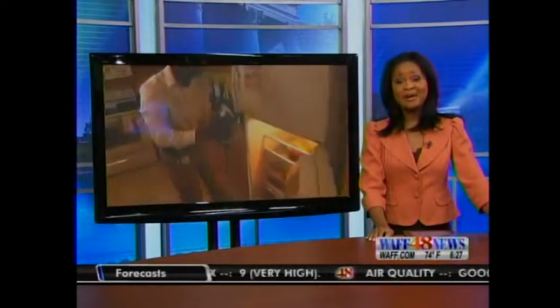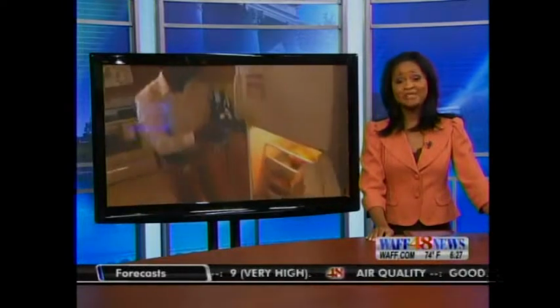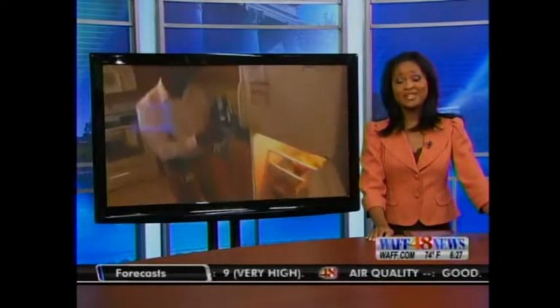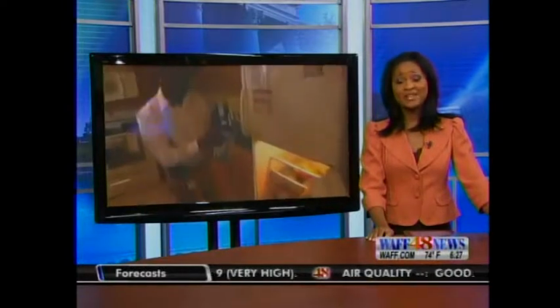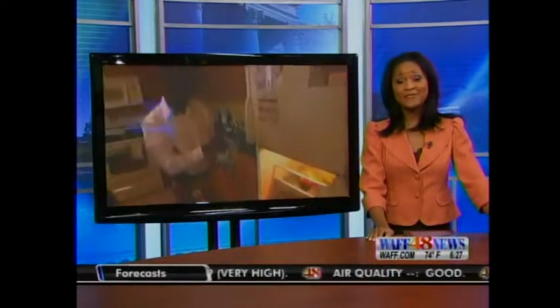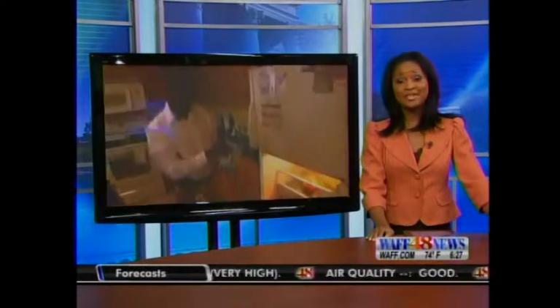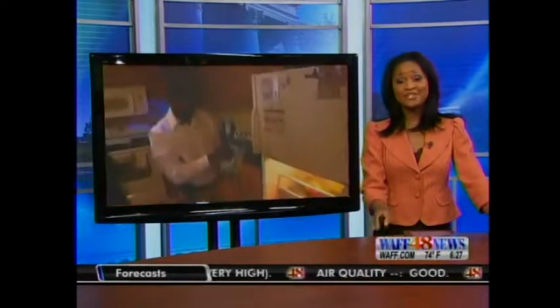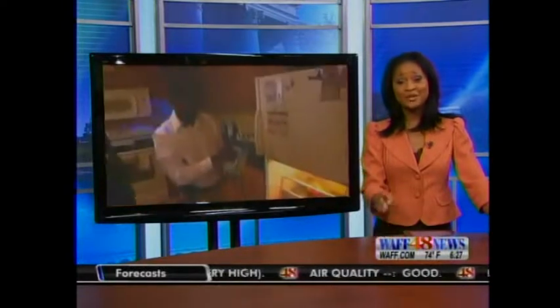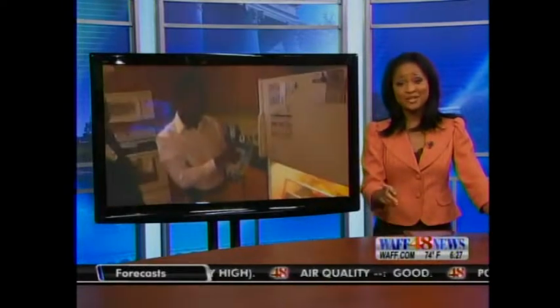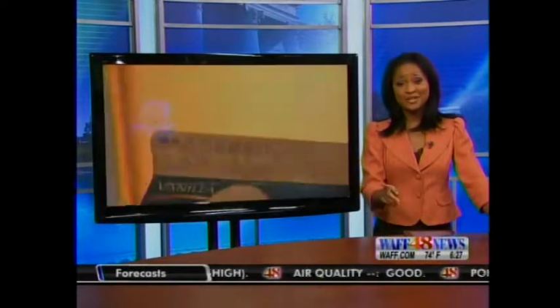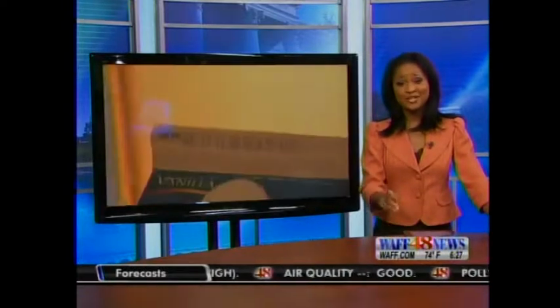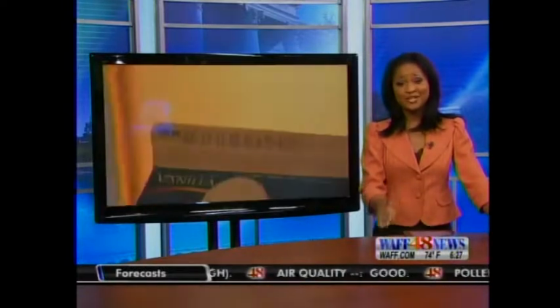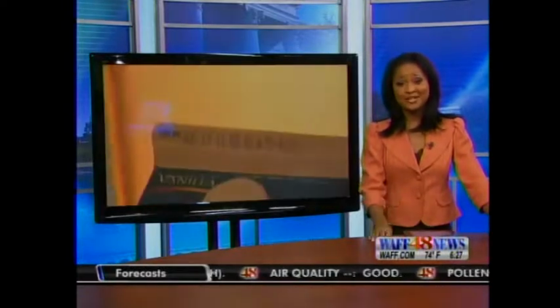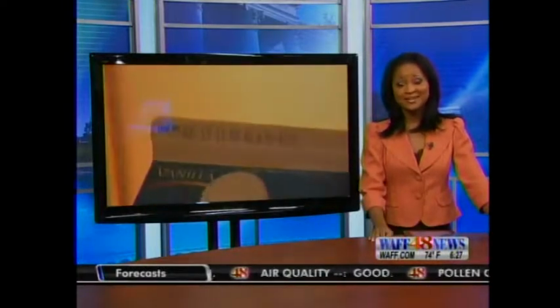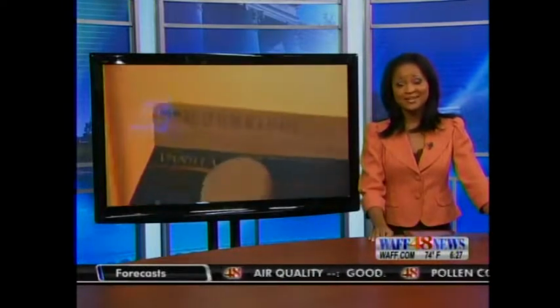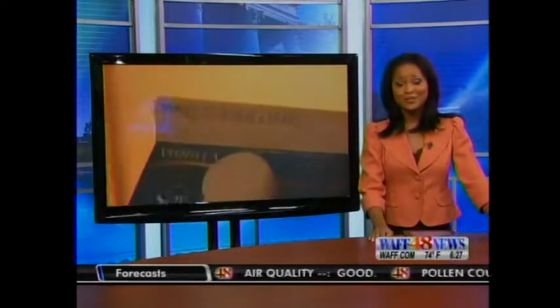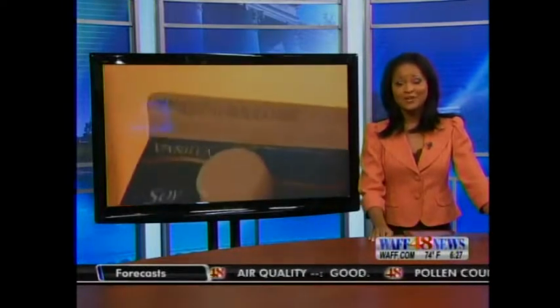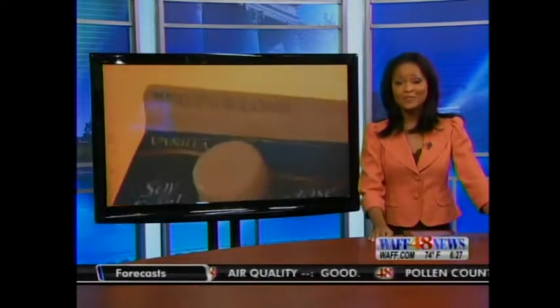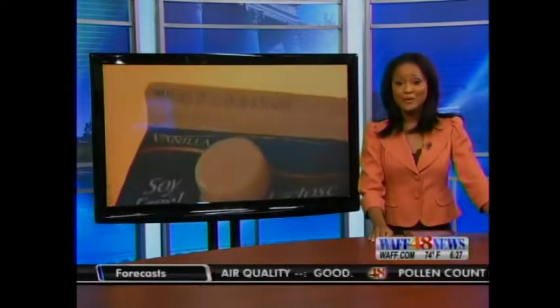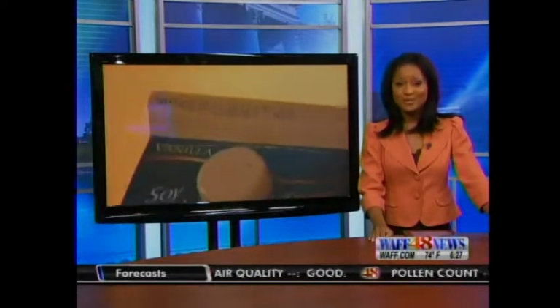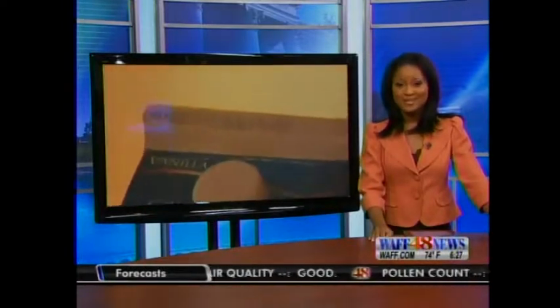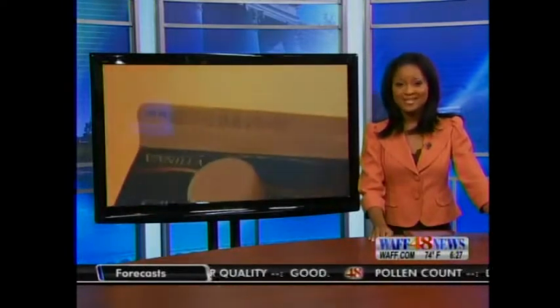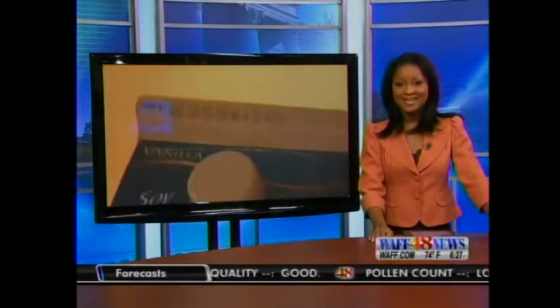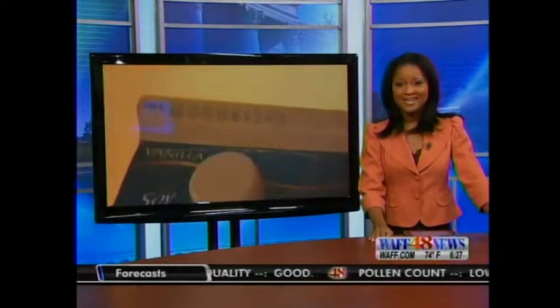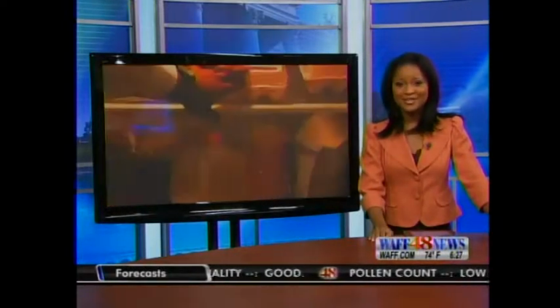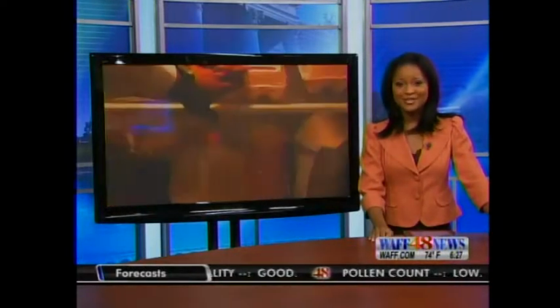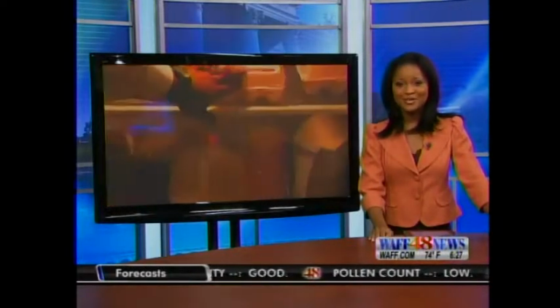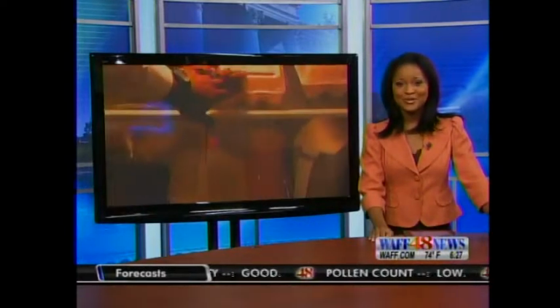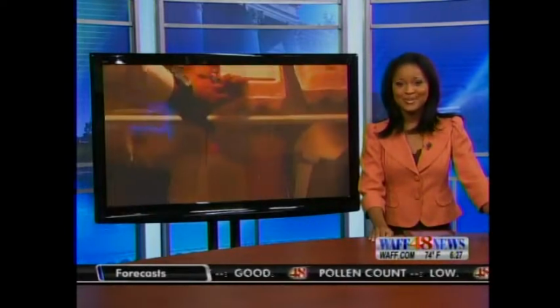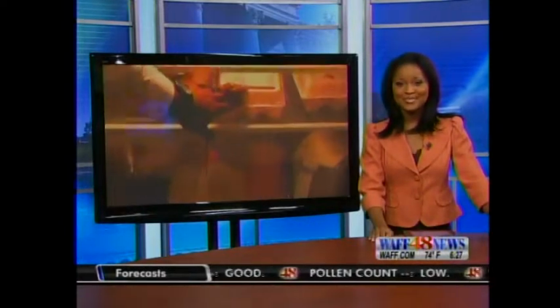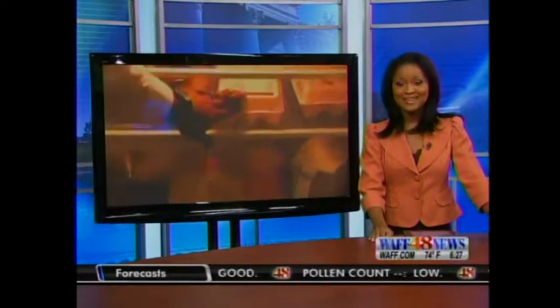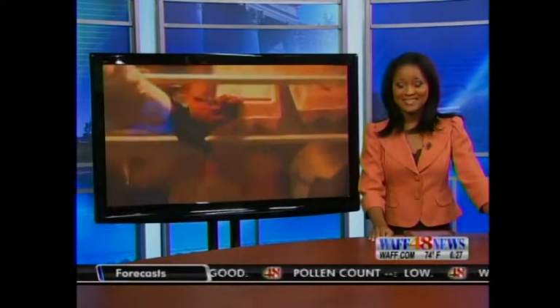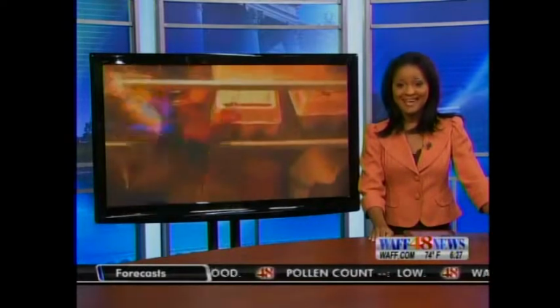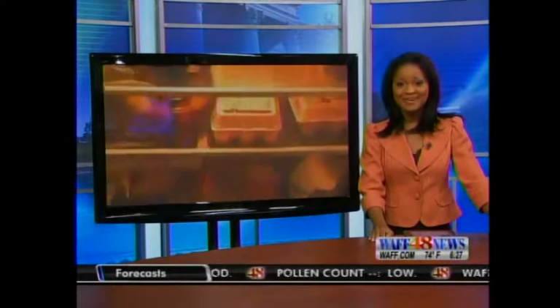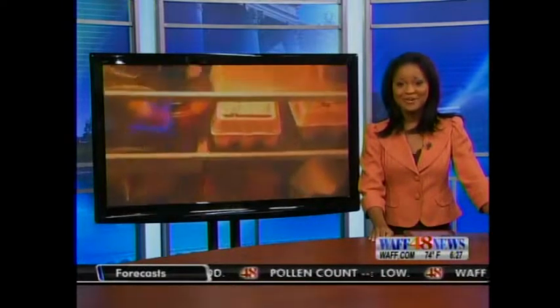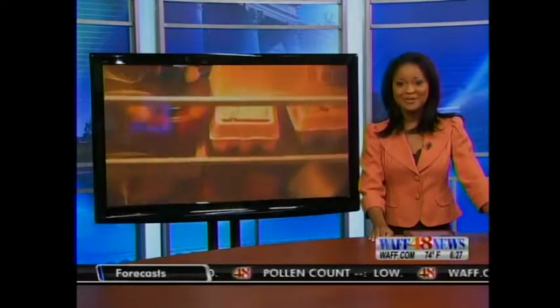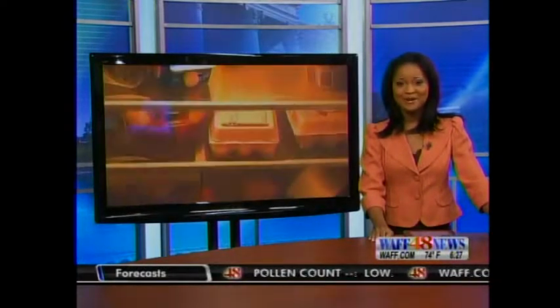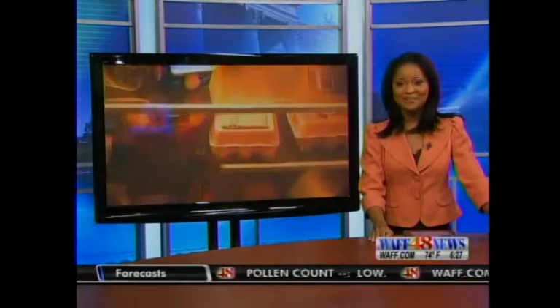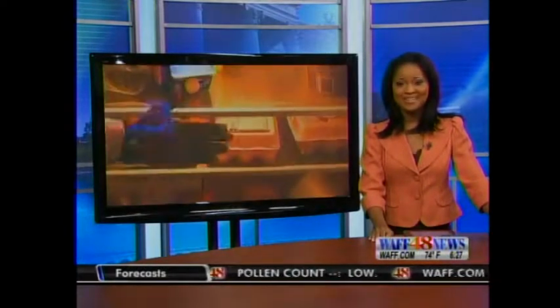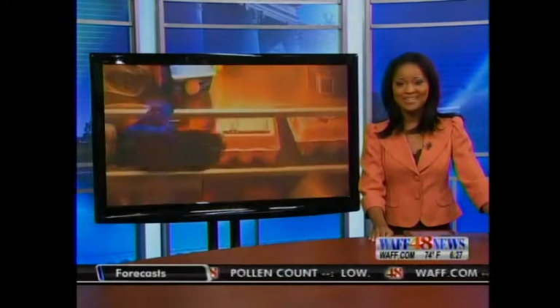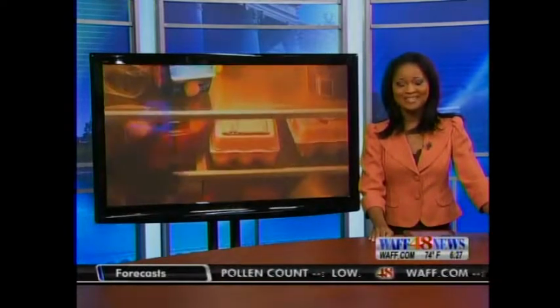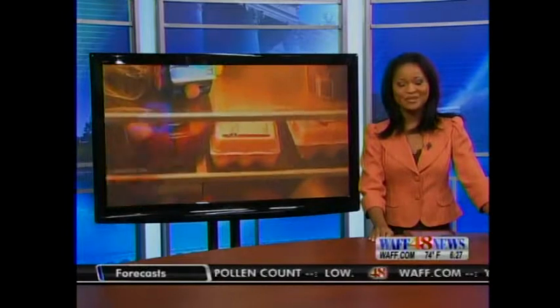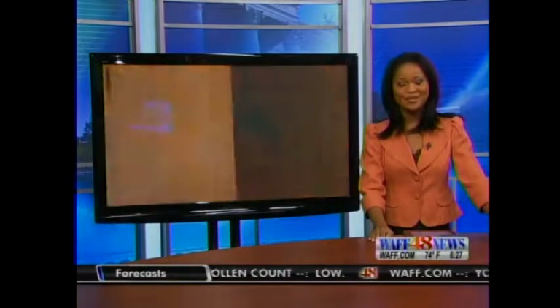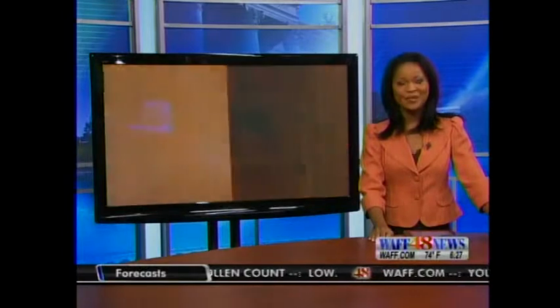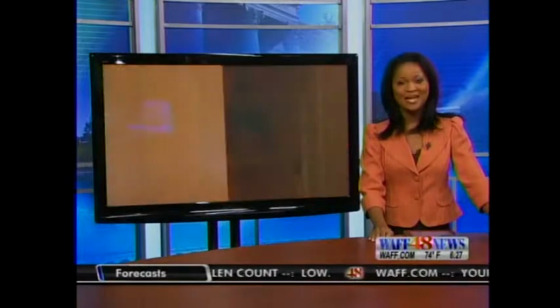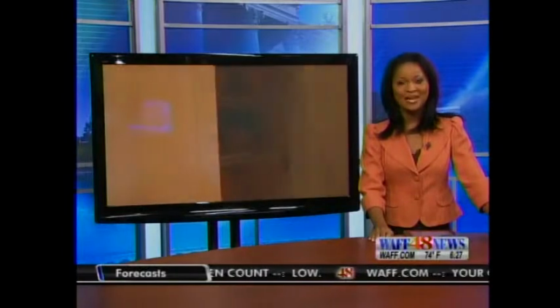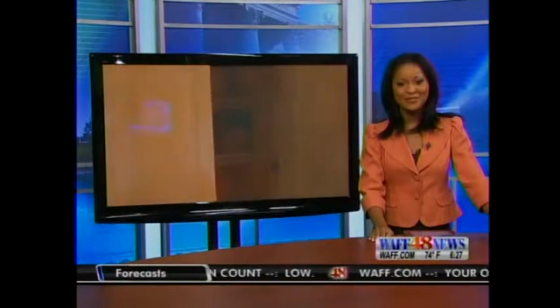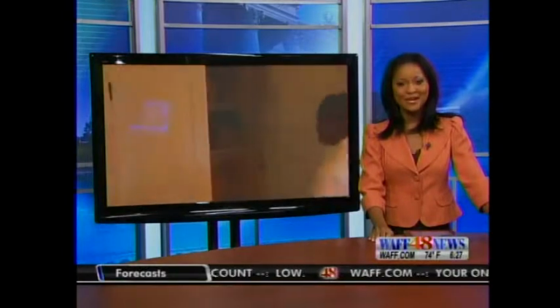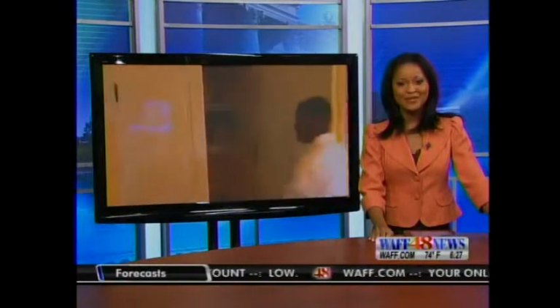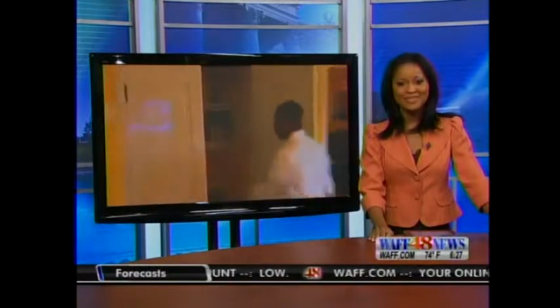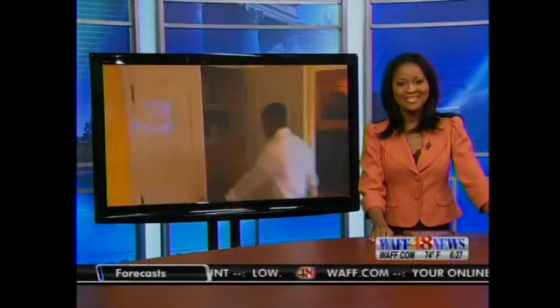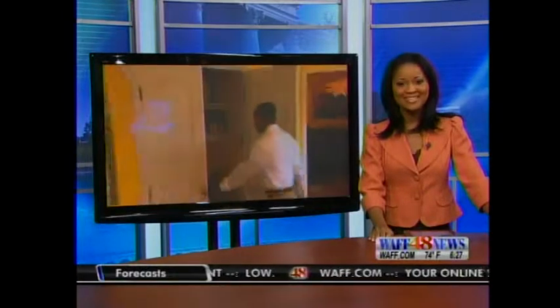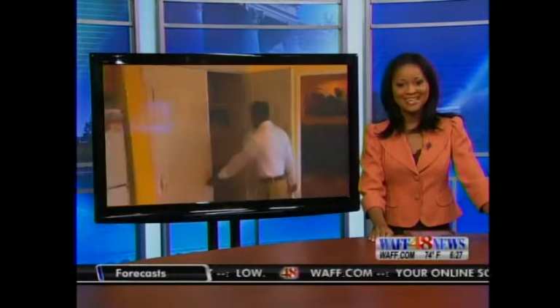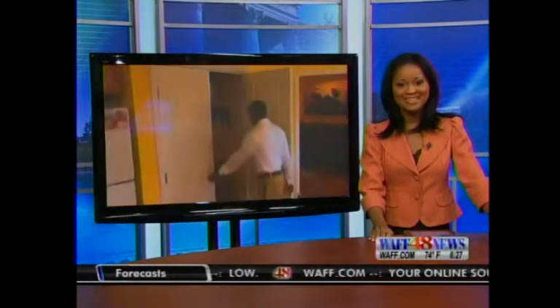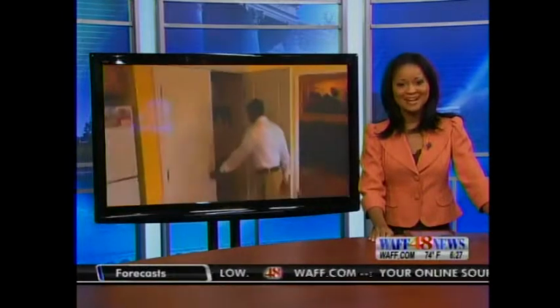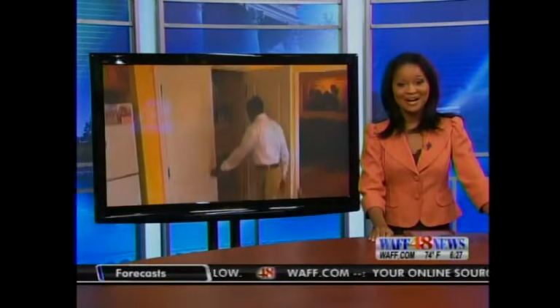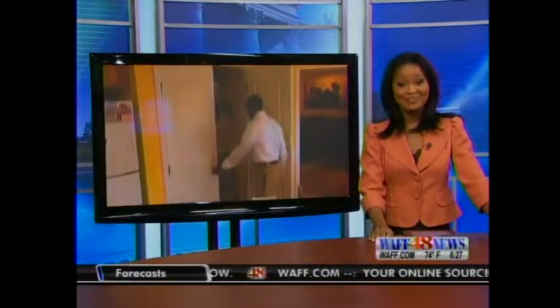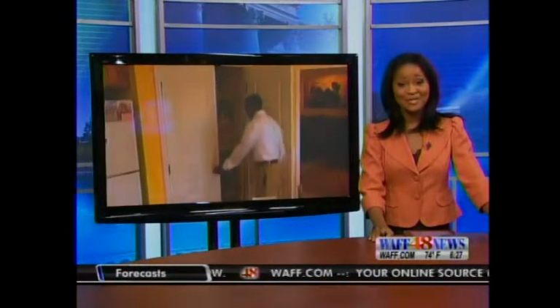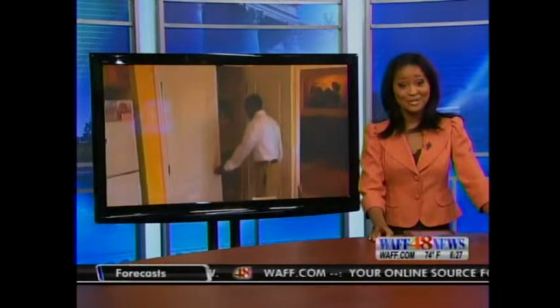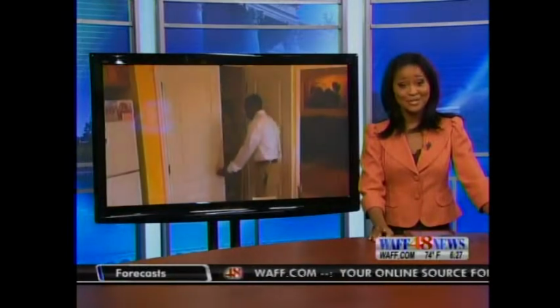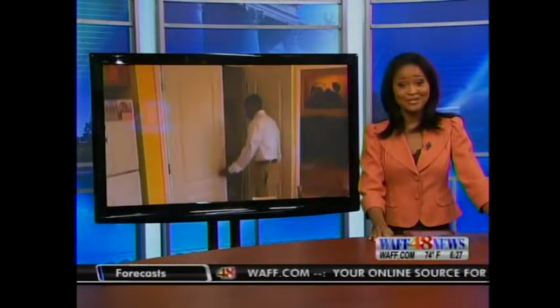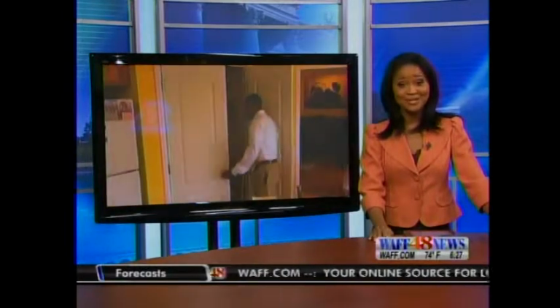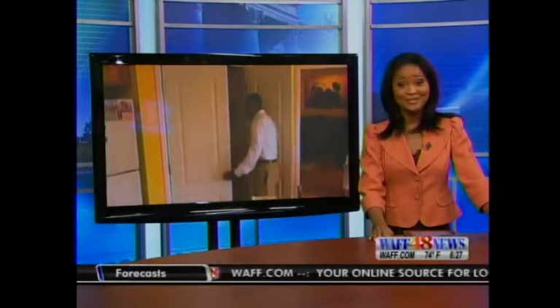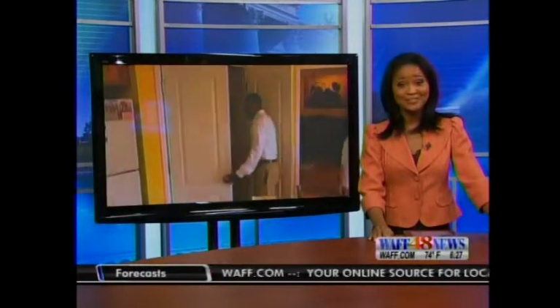How safe is your kitchen? We've posted a test so you can take it on our website at waff.com. Good luck.